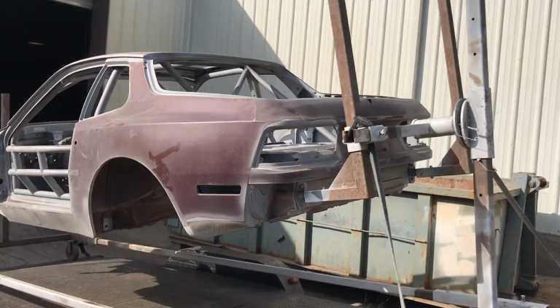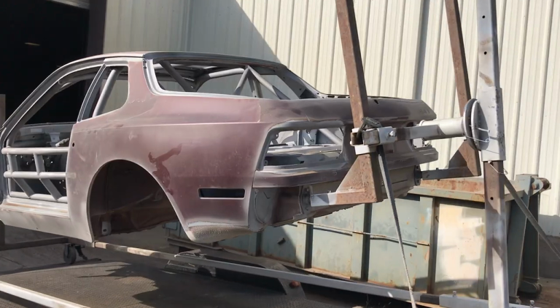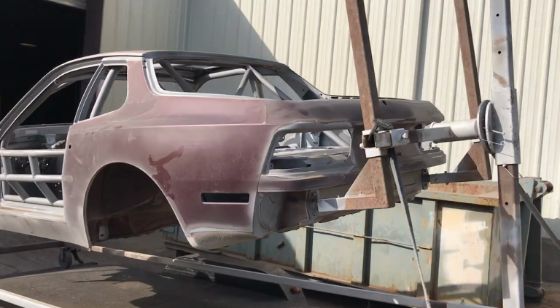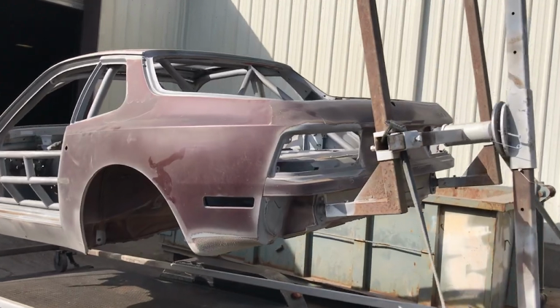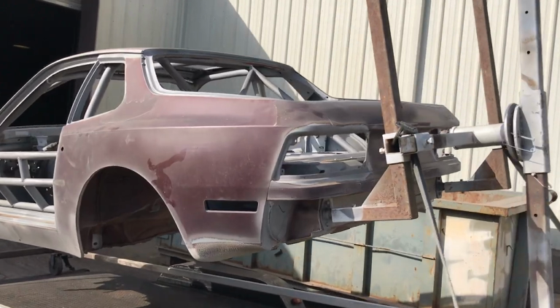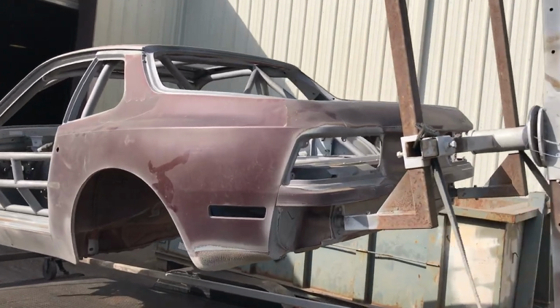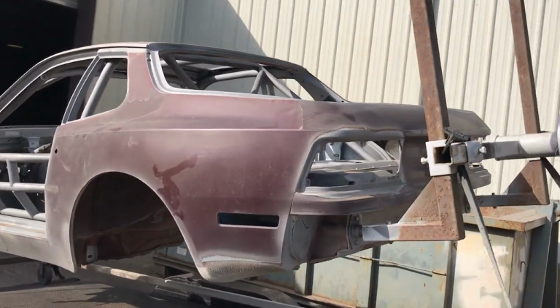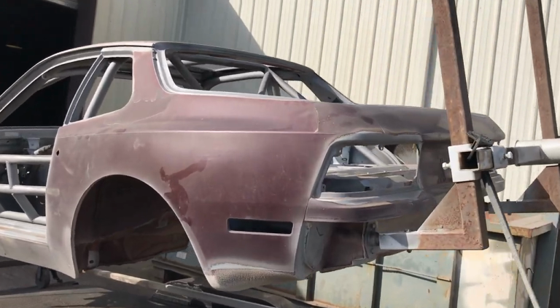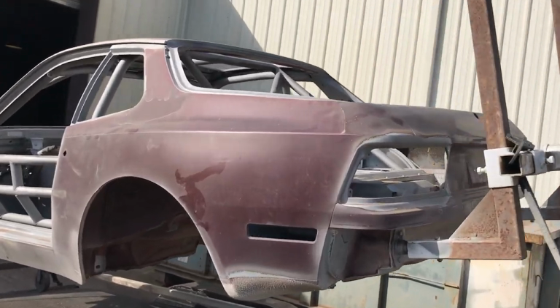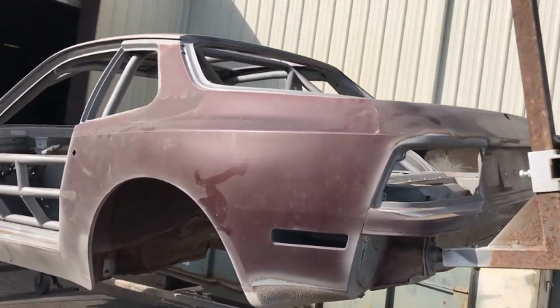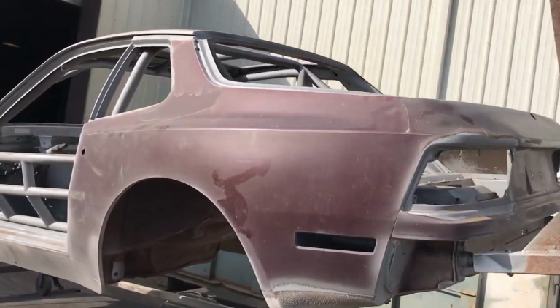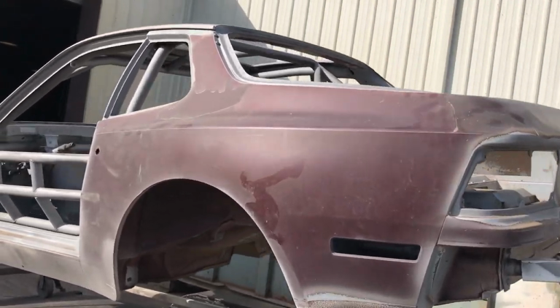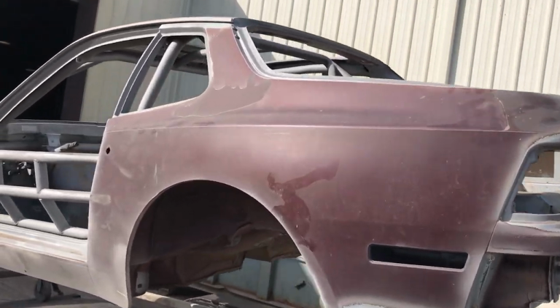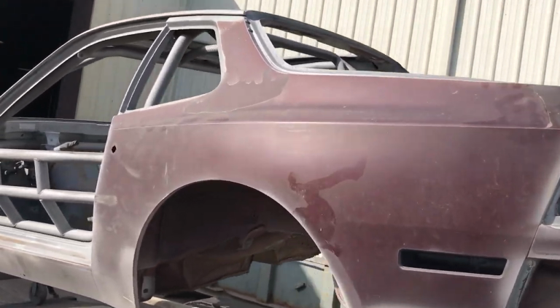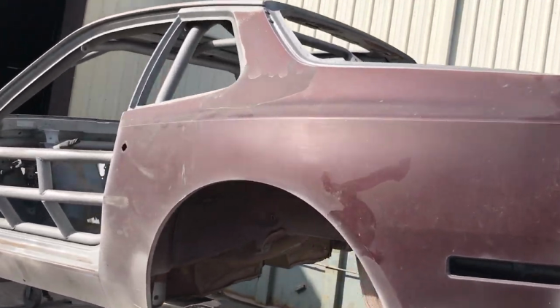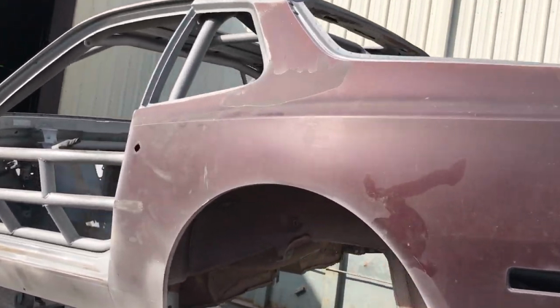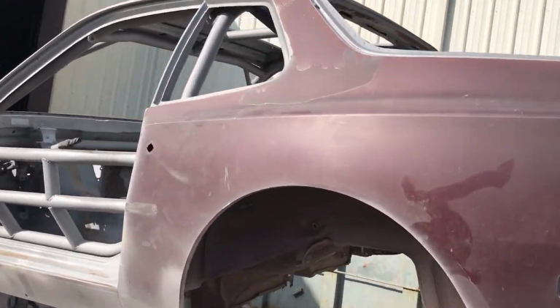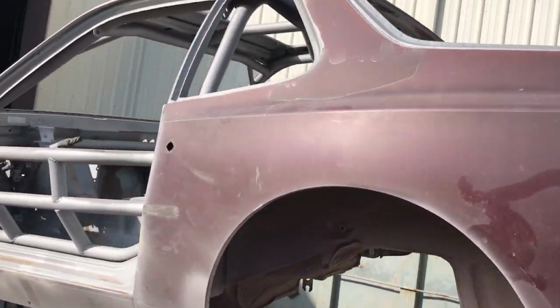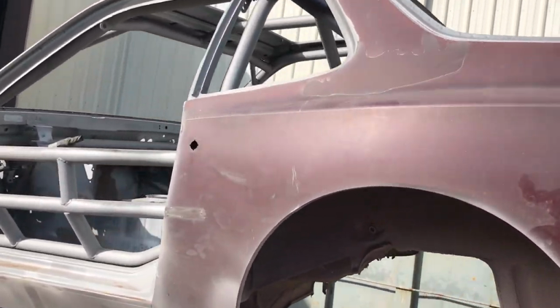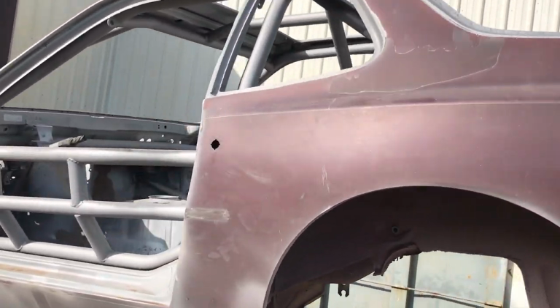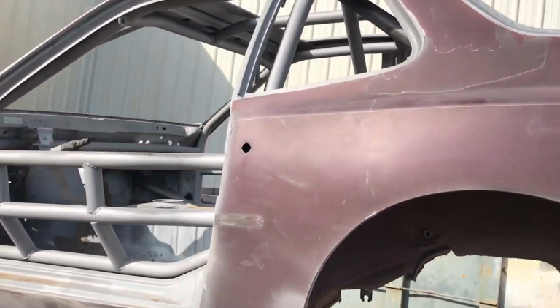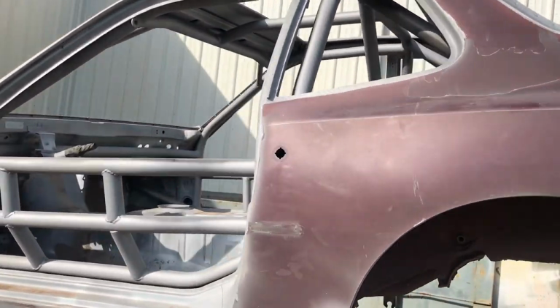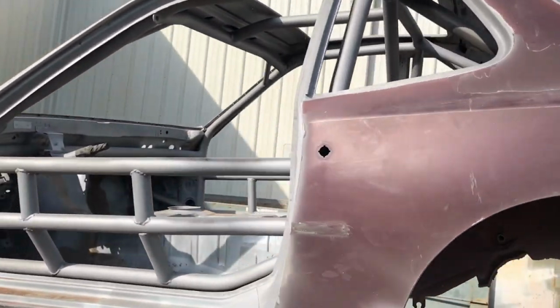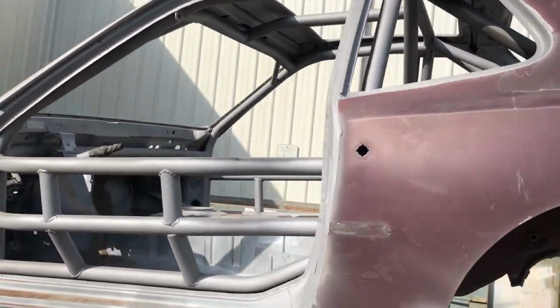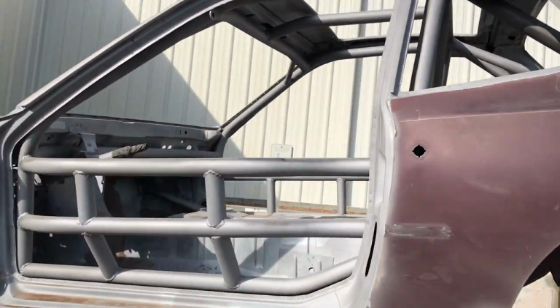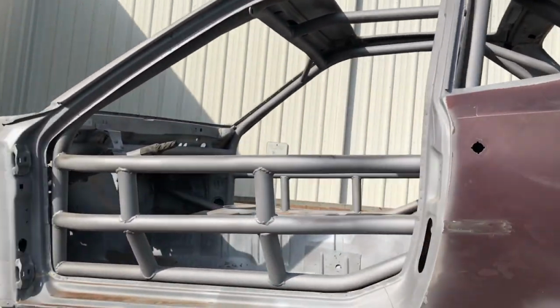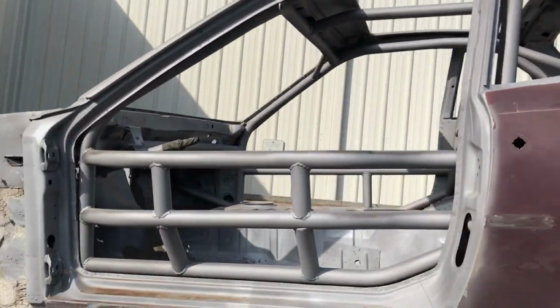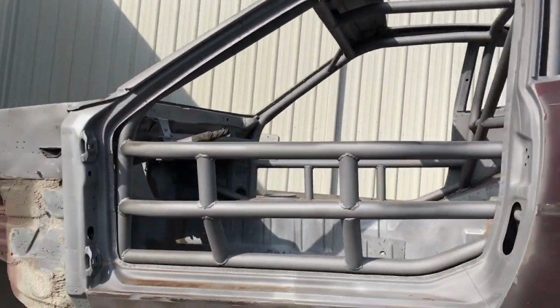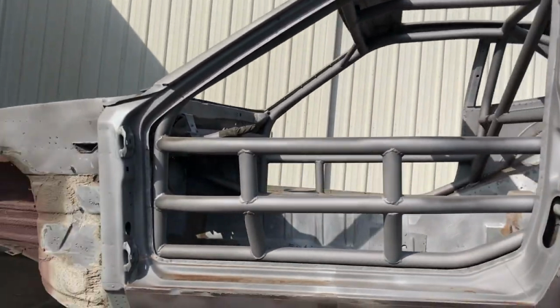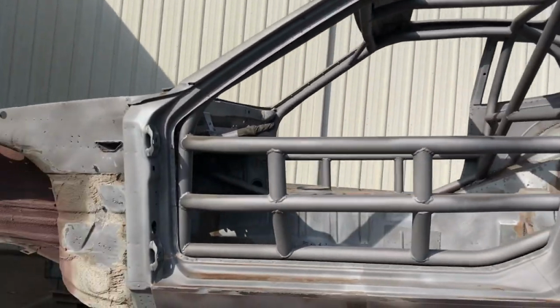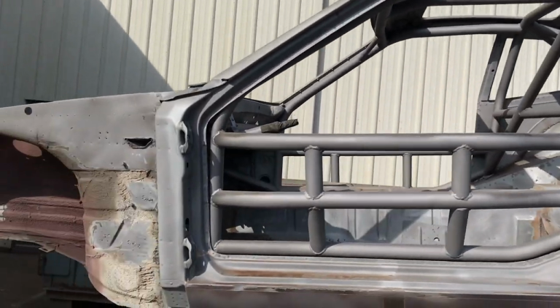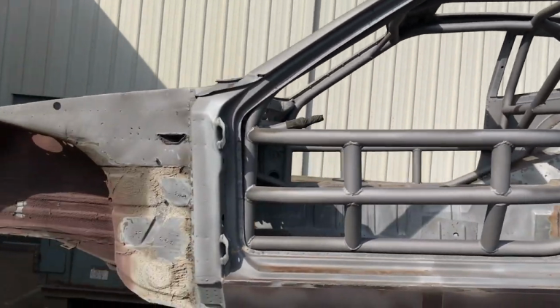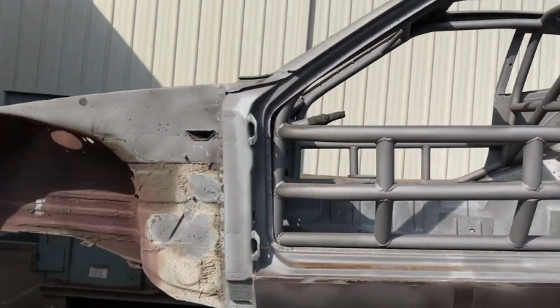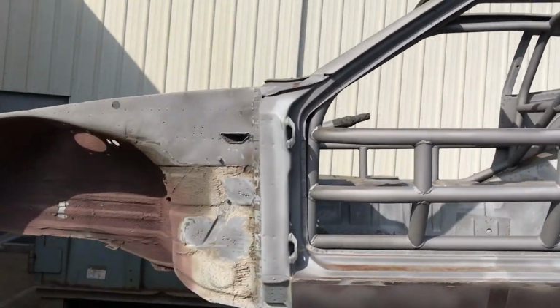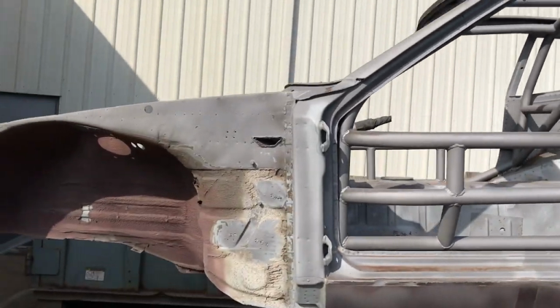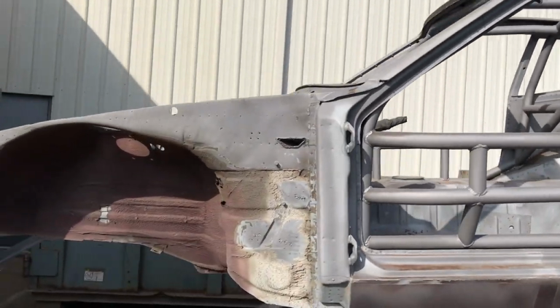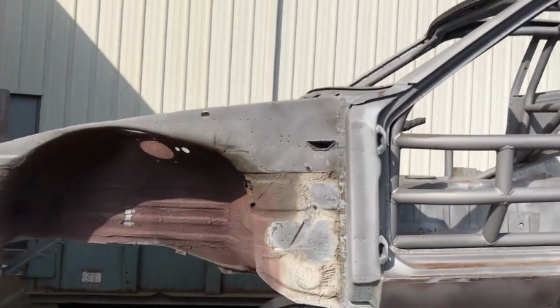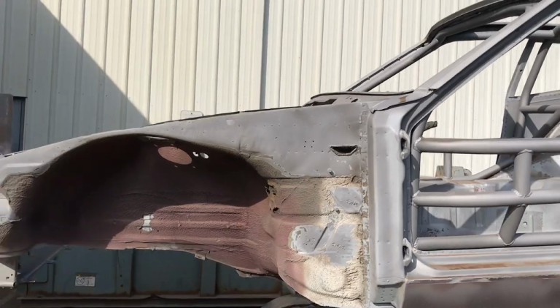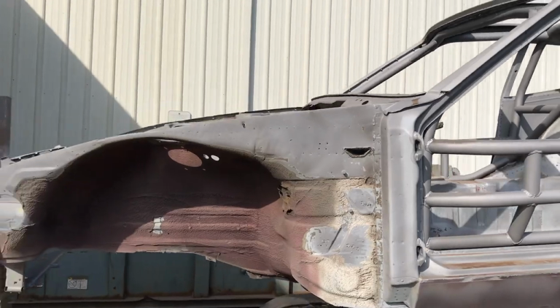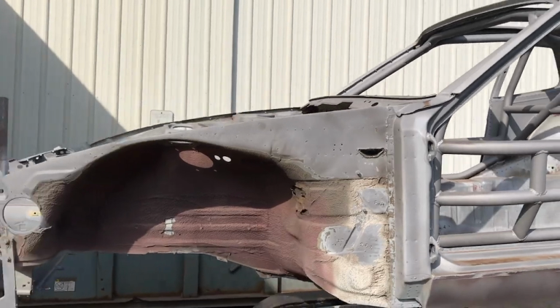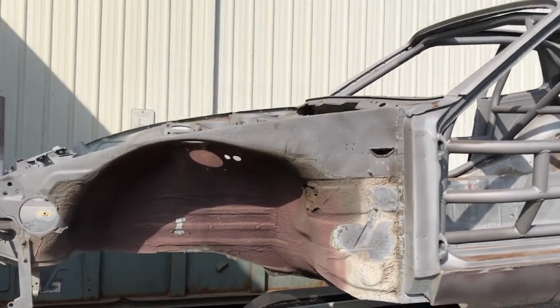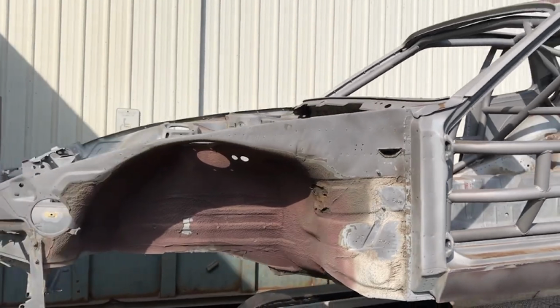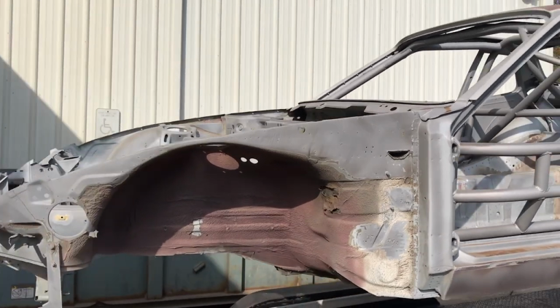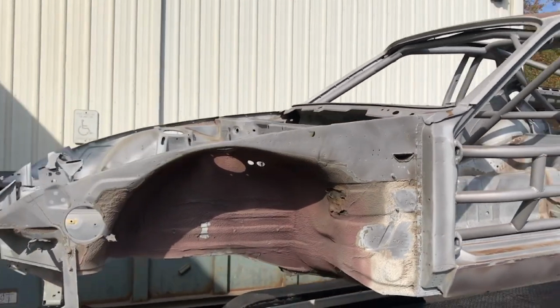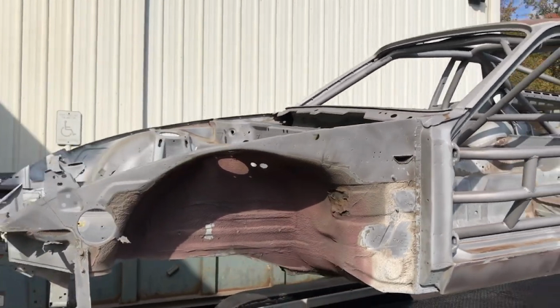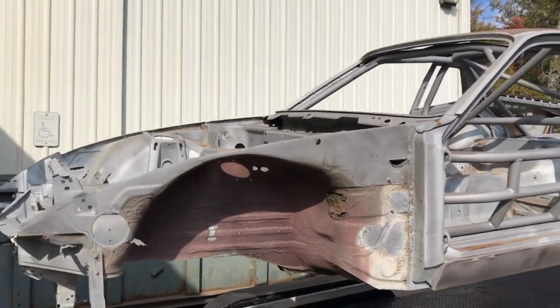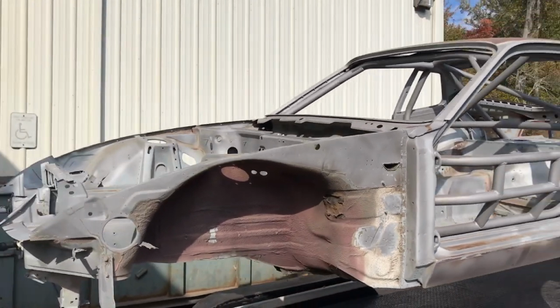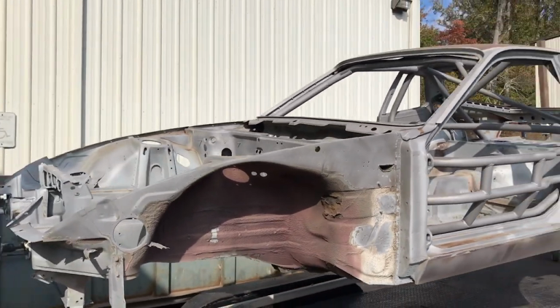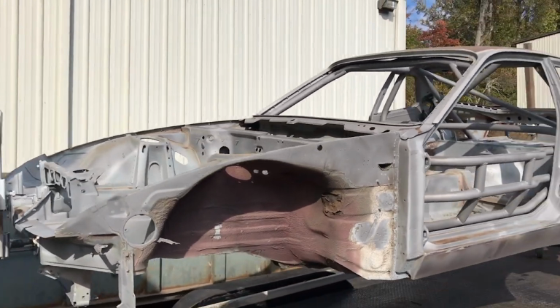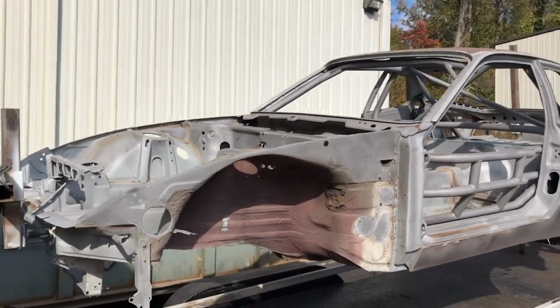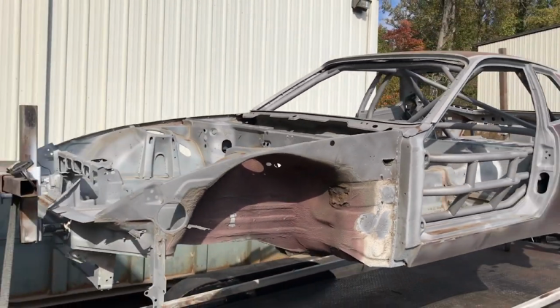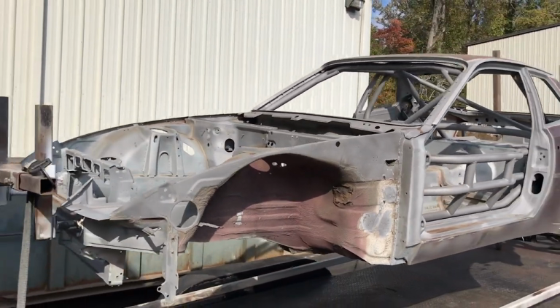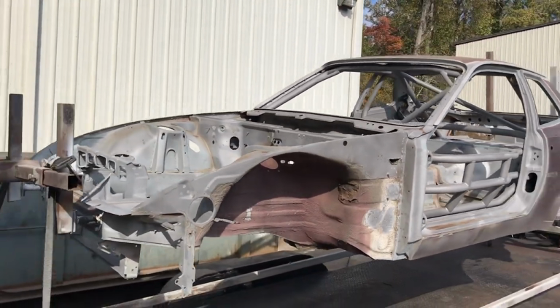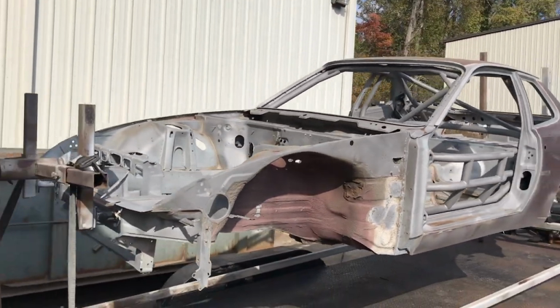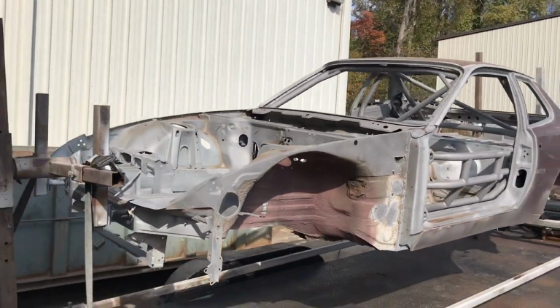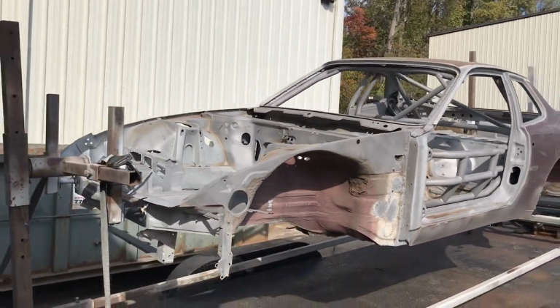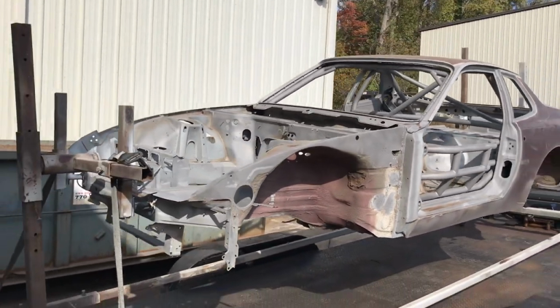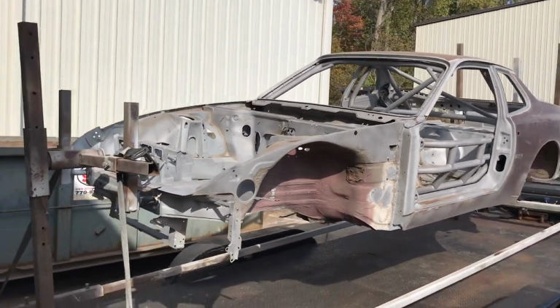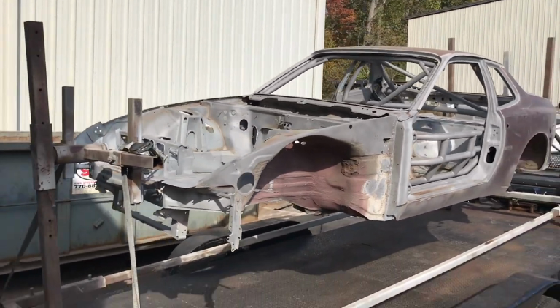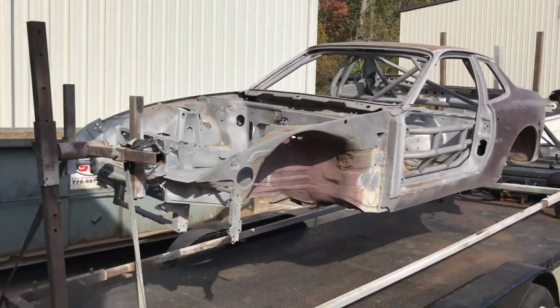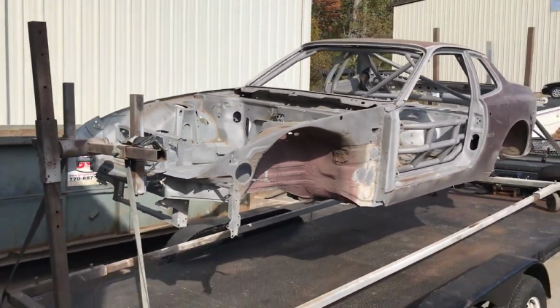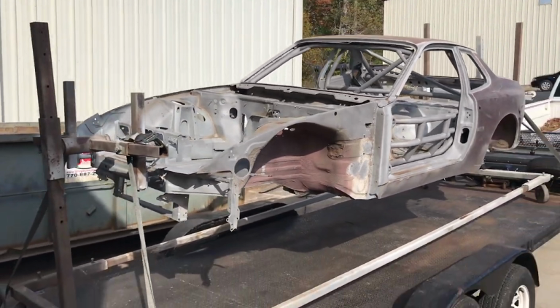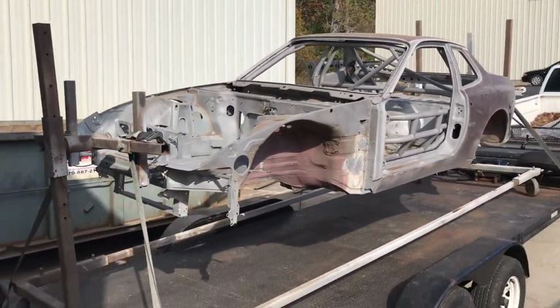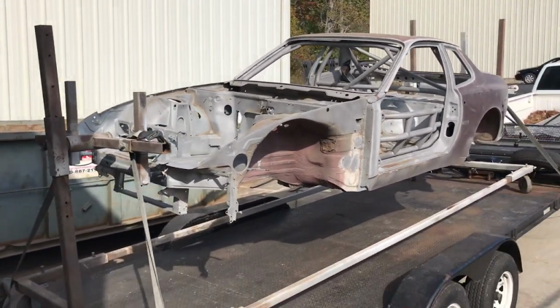We're at the sandblasters picking up this spec 944. Let's get it back to the shop so we can get the outside panels stripped and get all the sand residue out of the interior.